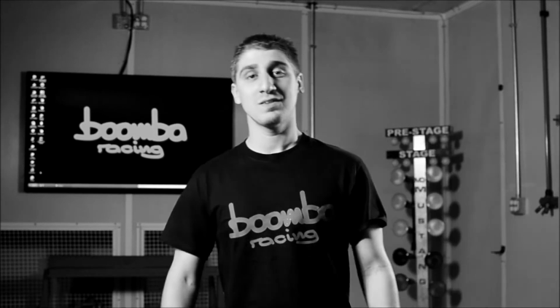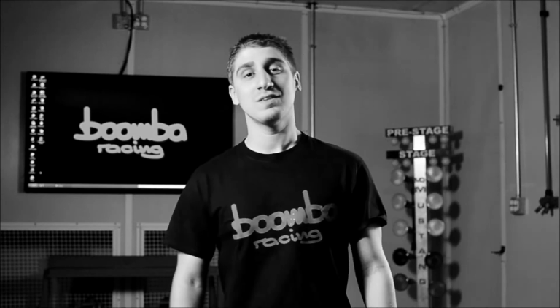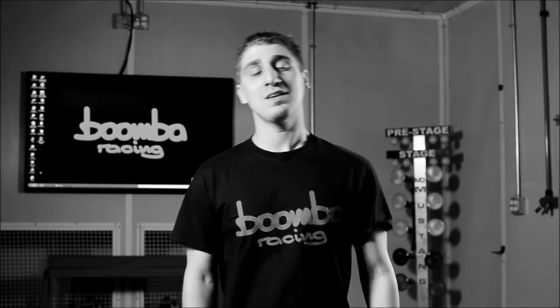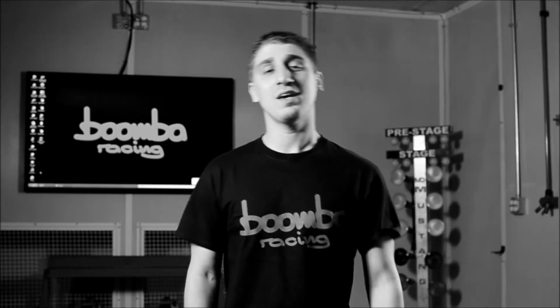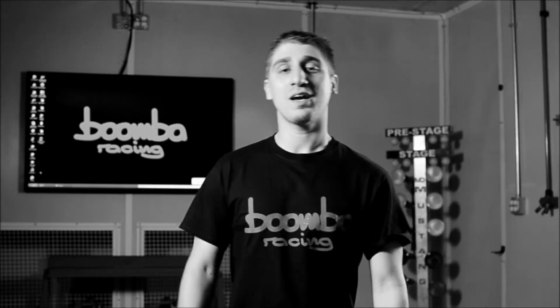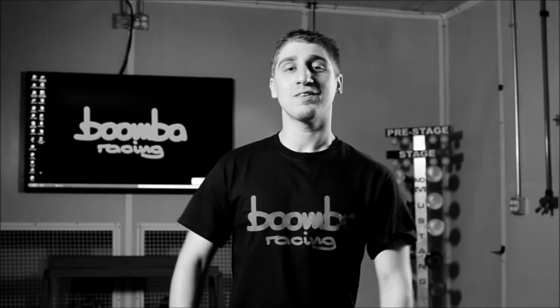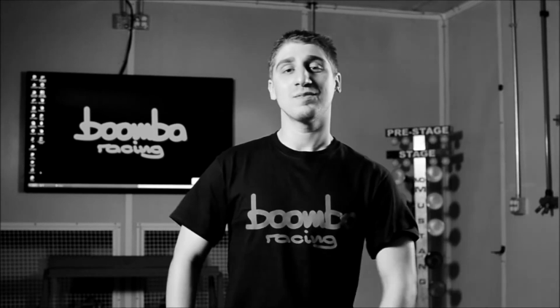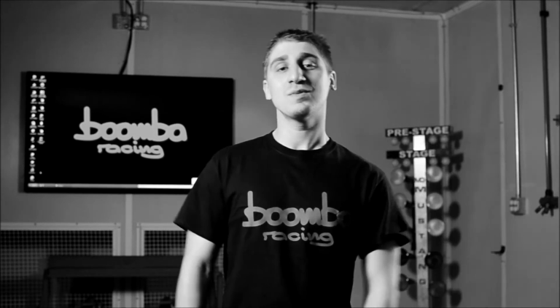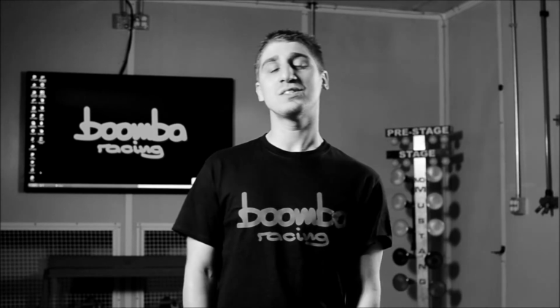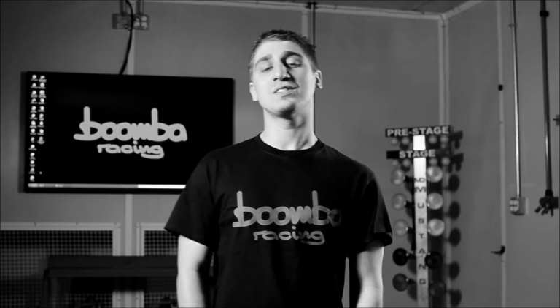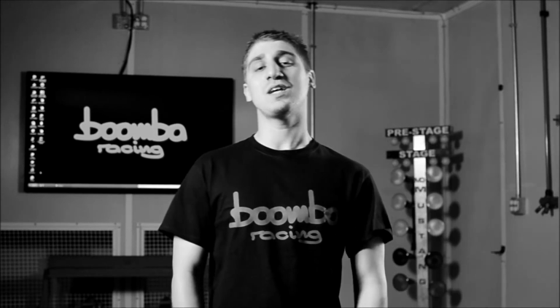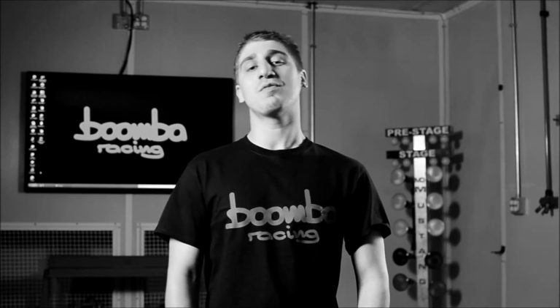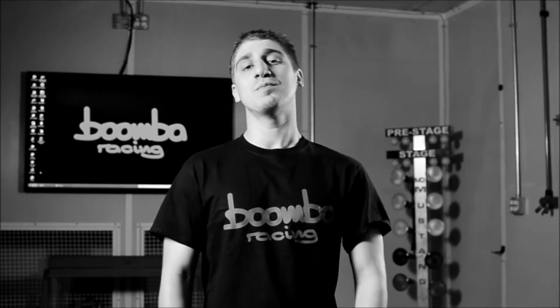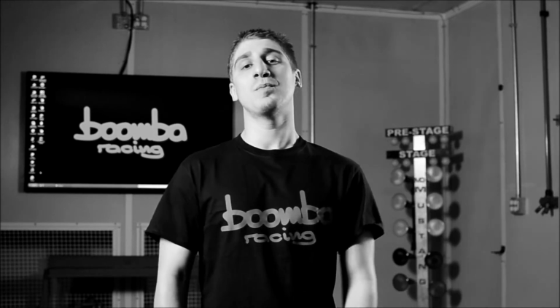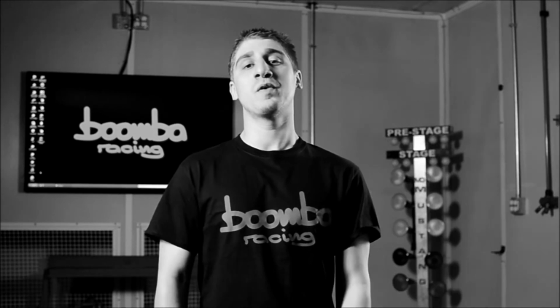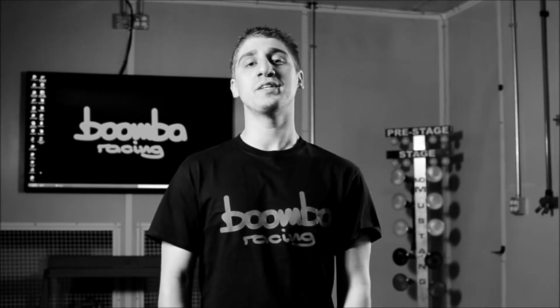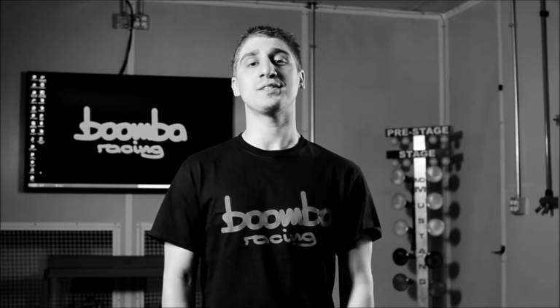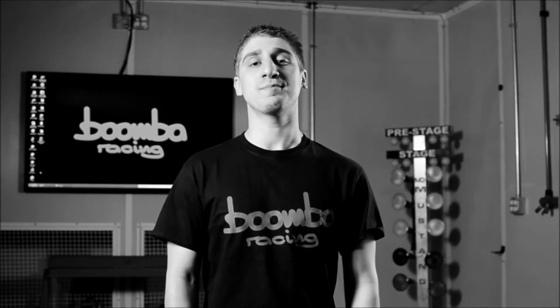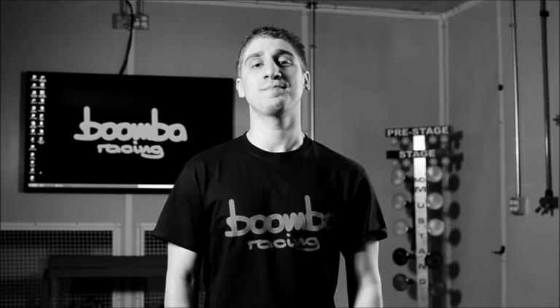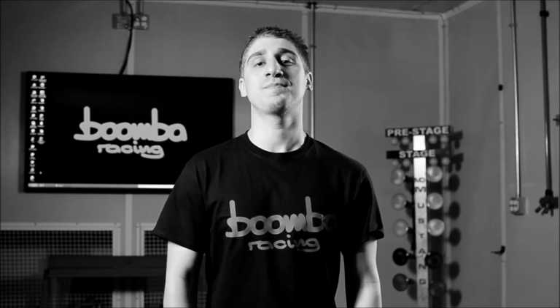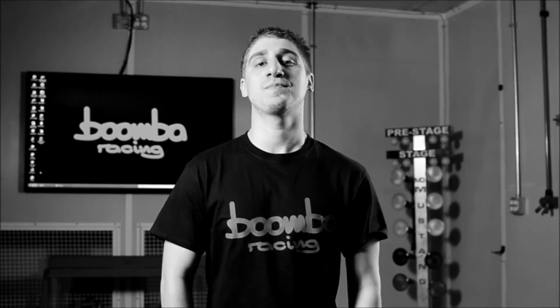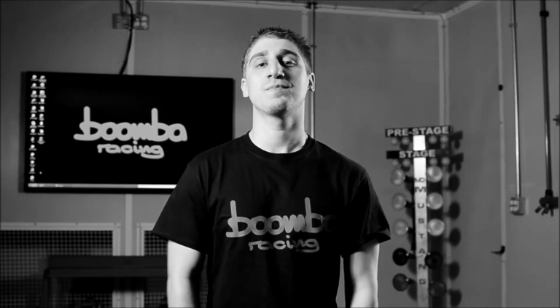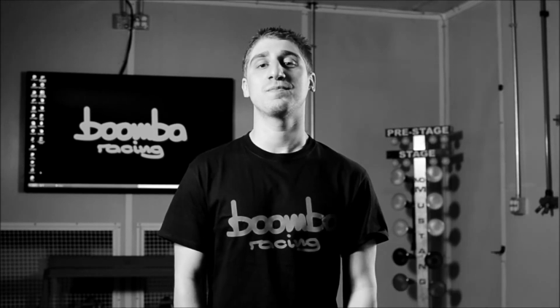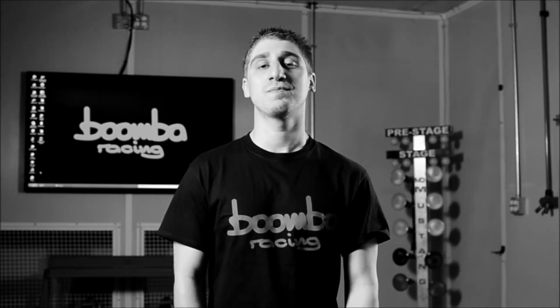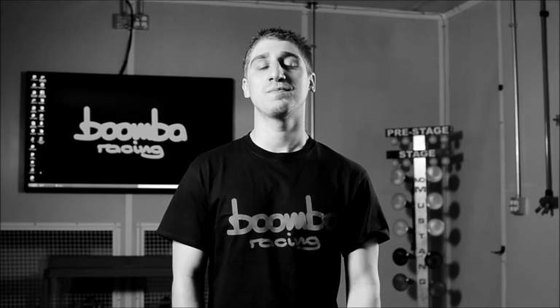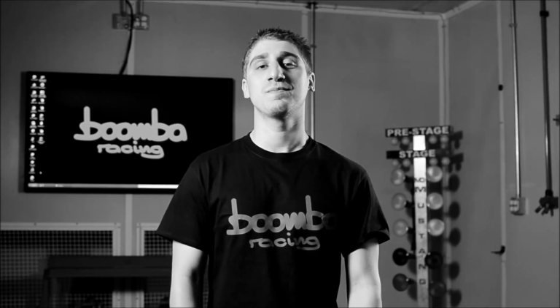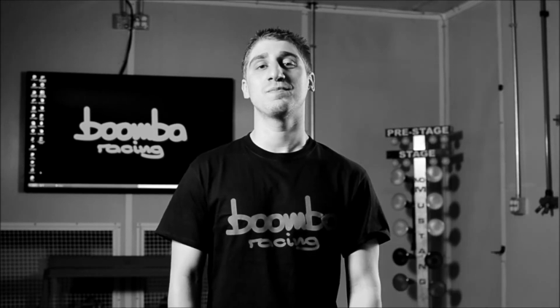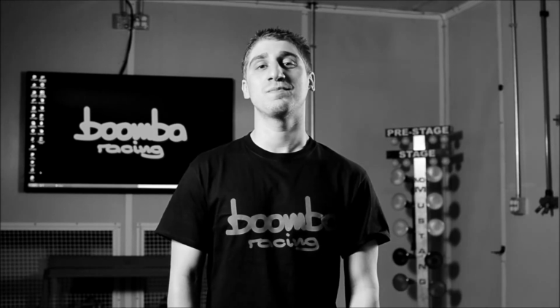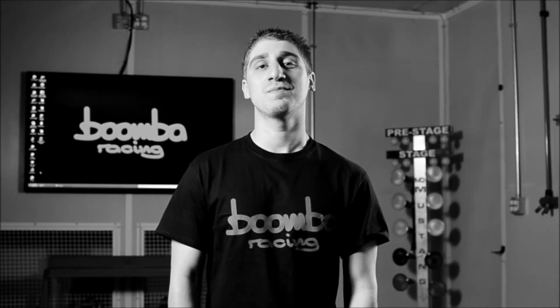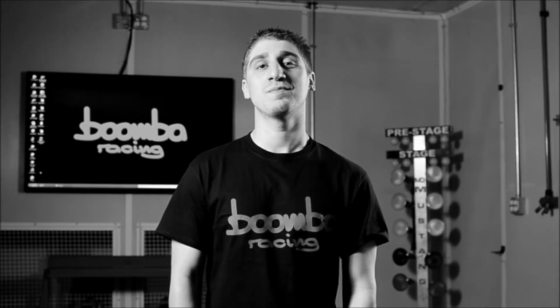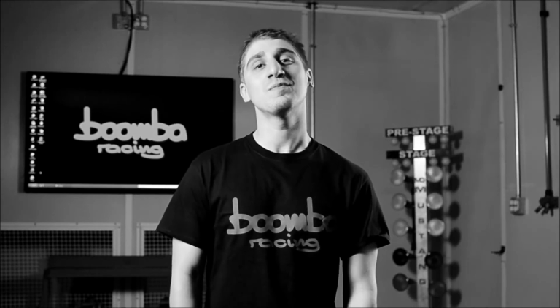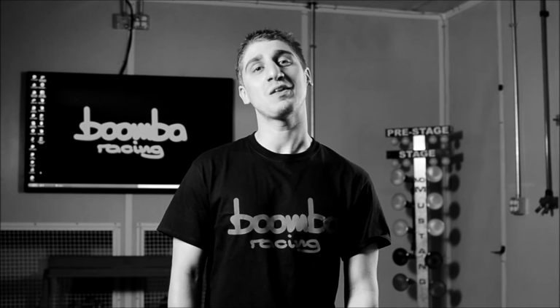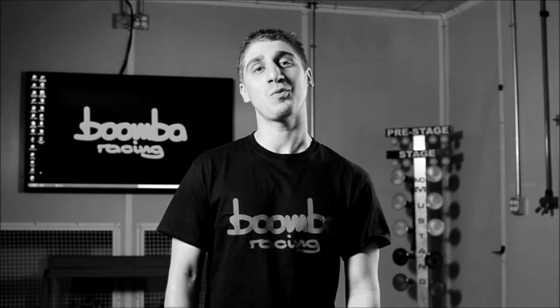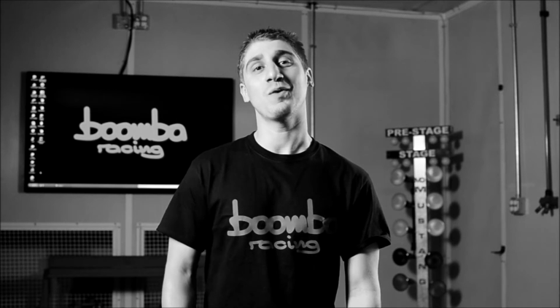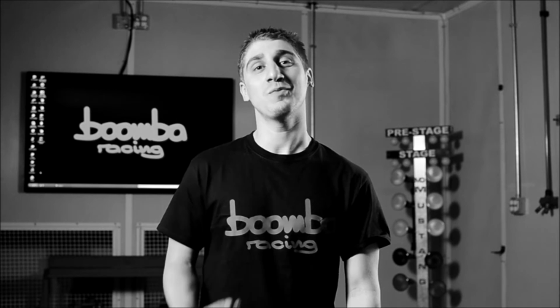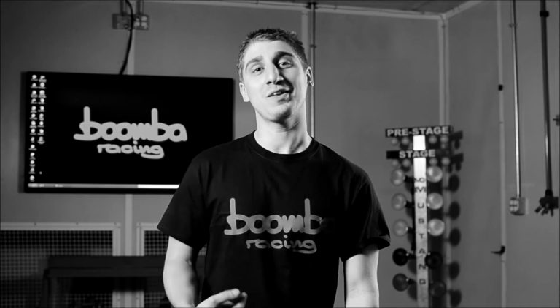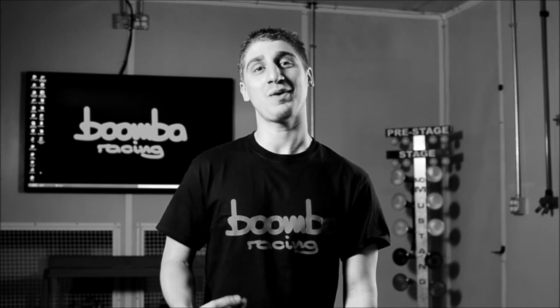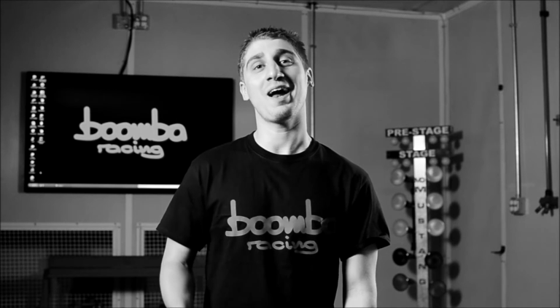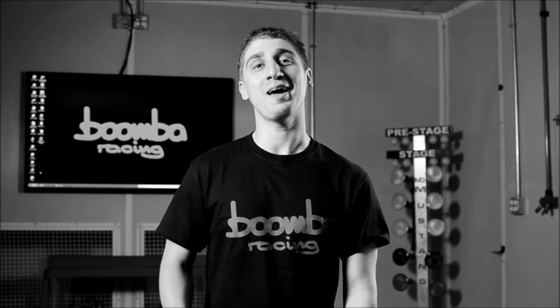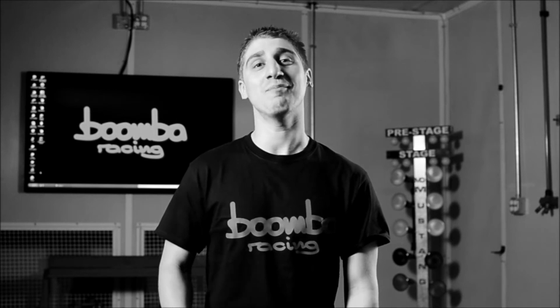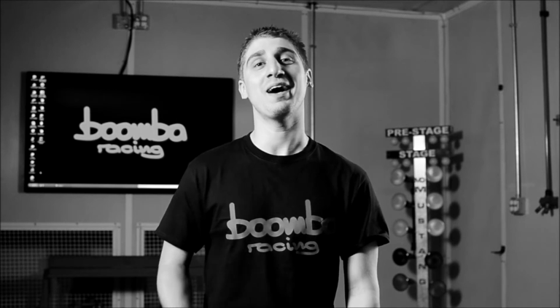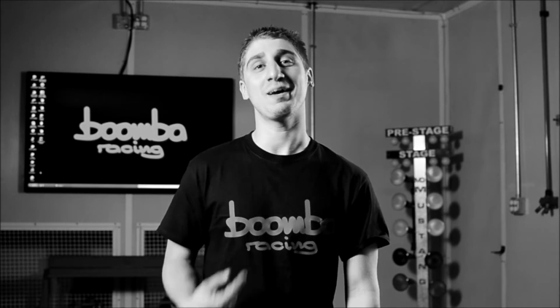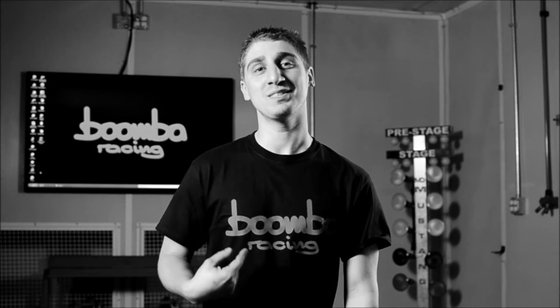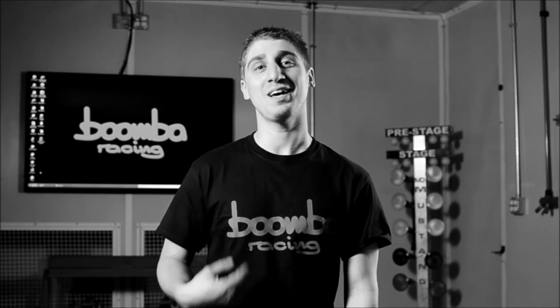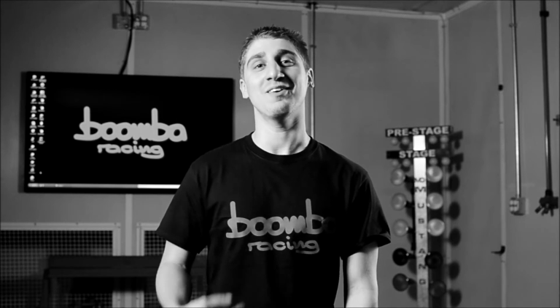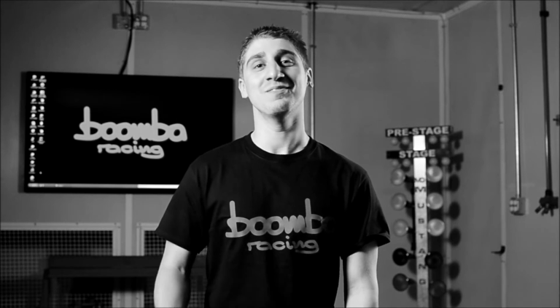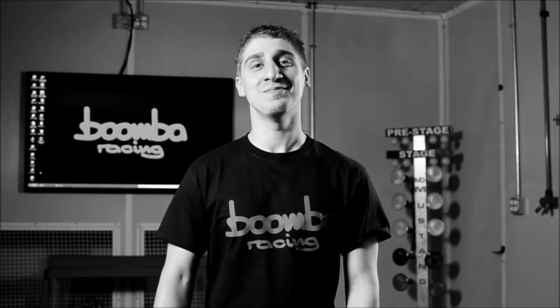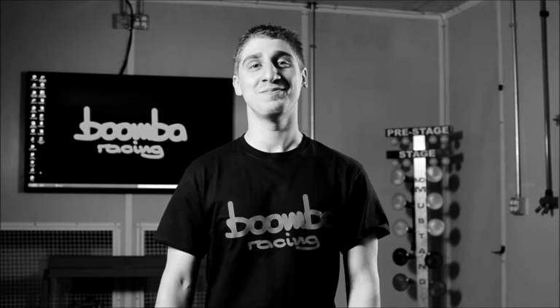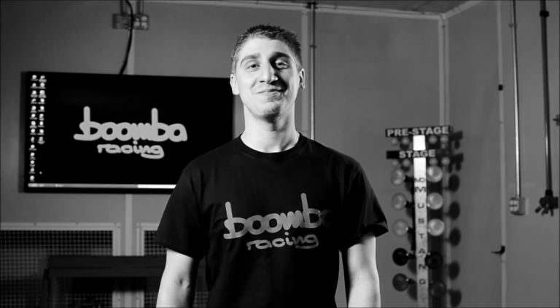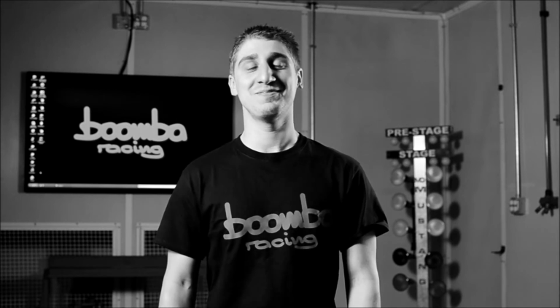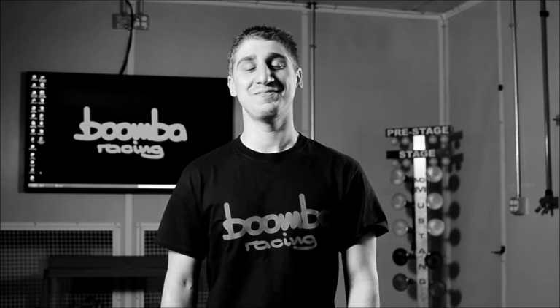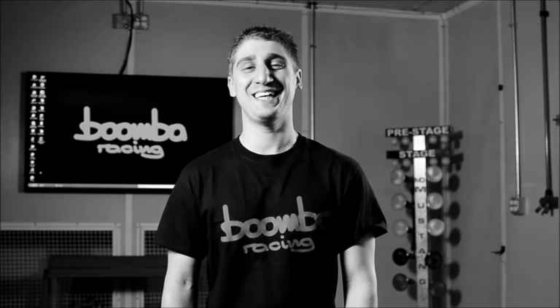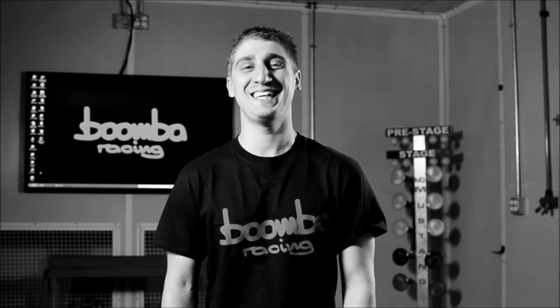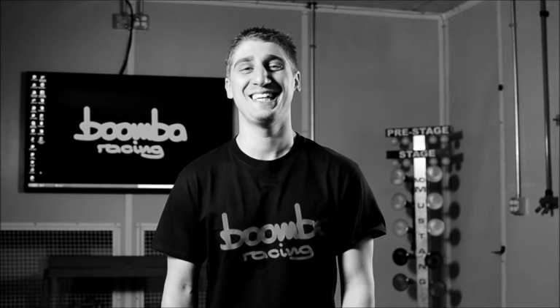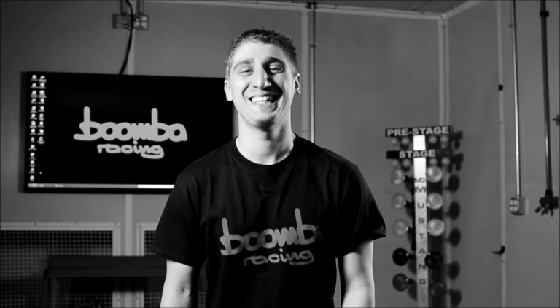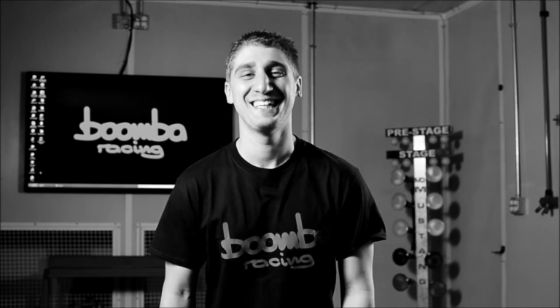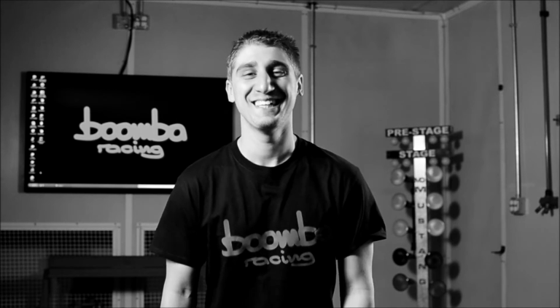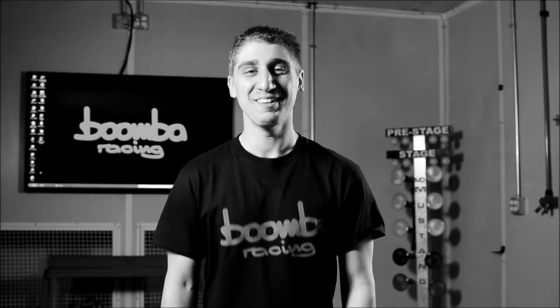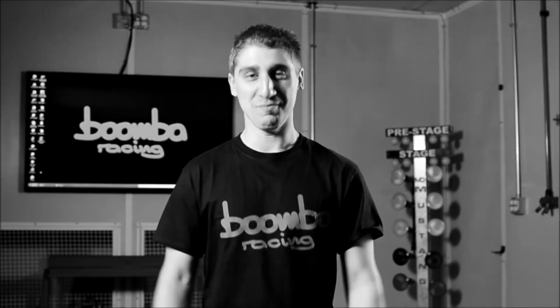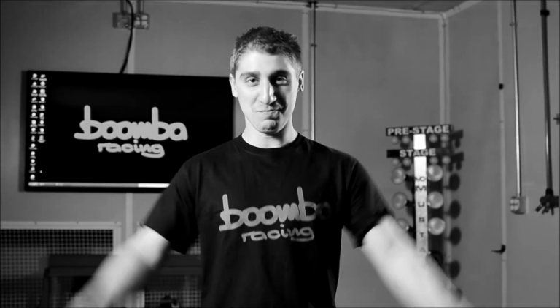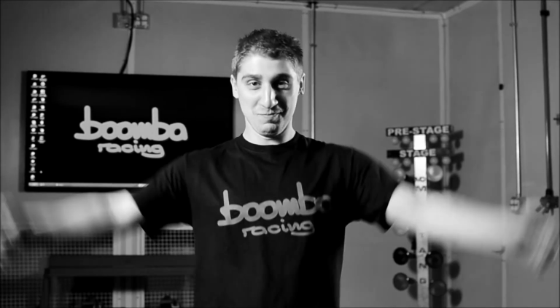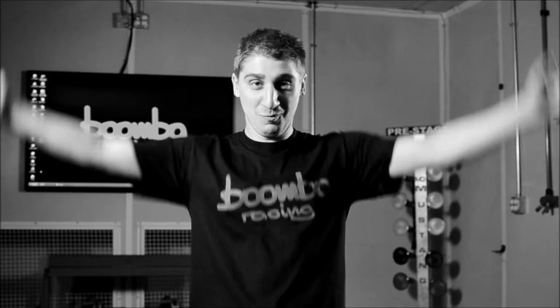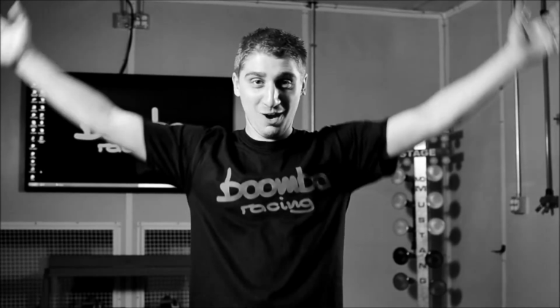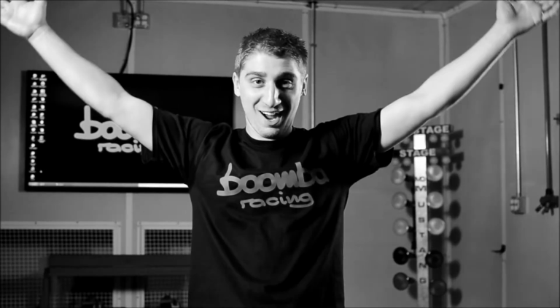Hey guys, this is Sal from Boomba Racing. That's what... that's what I am. I am Sal. Wow.